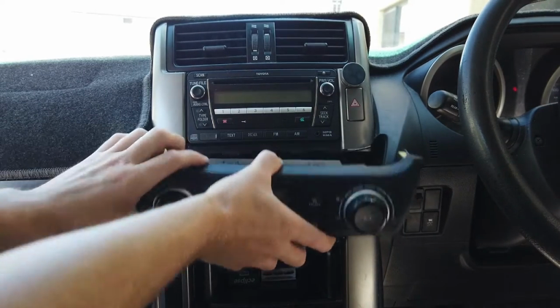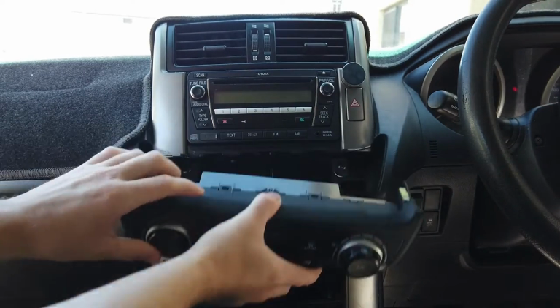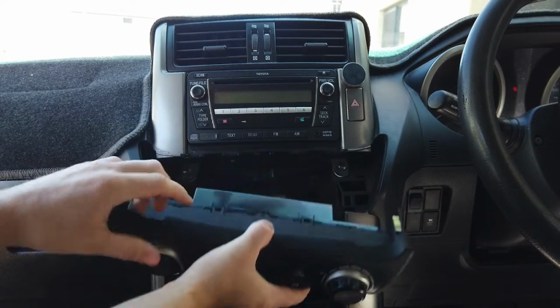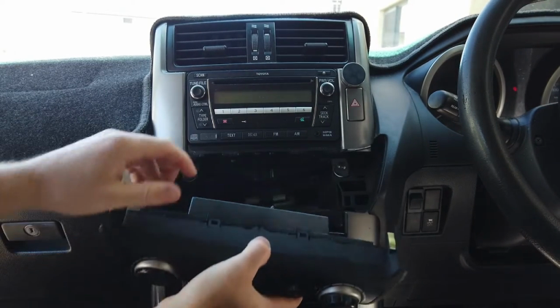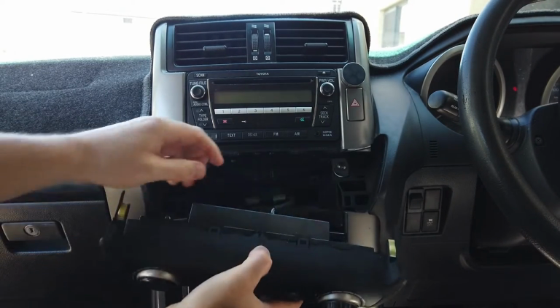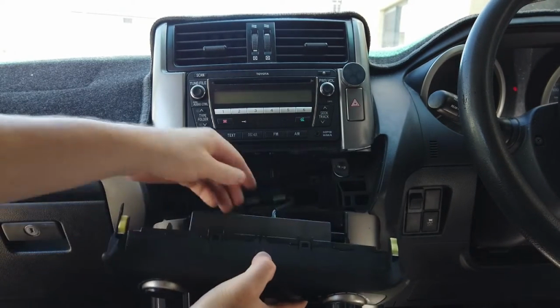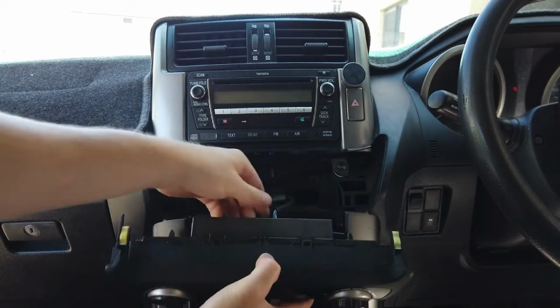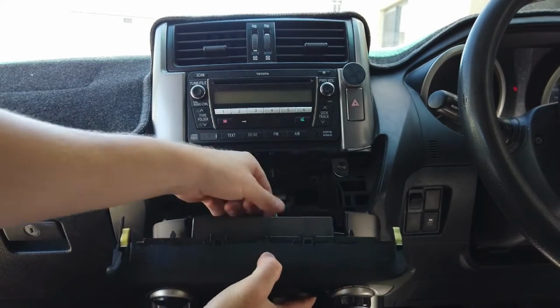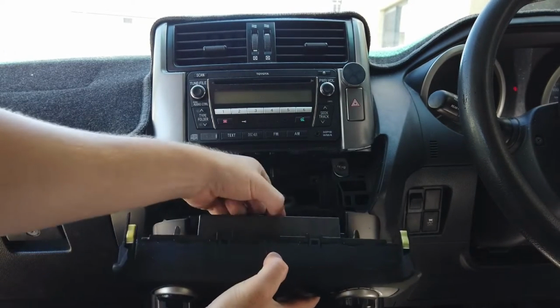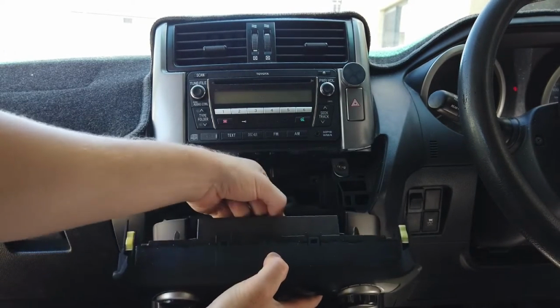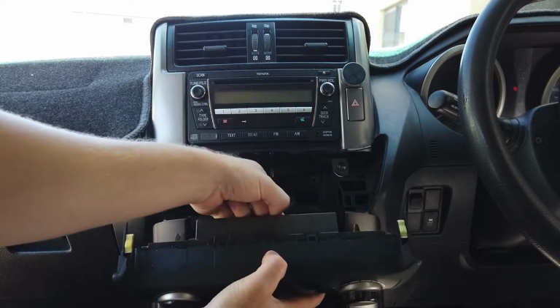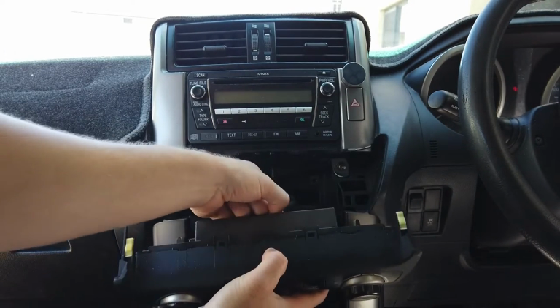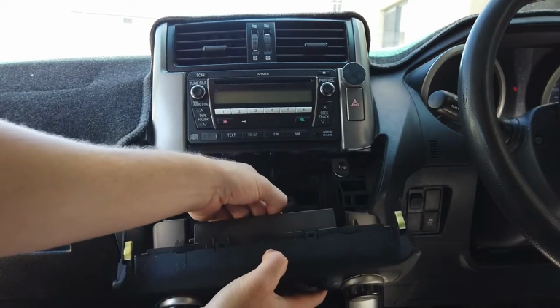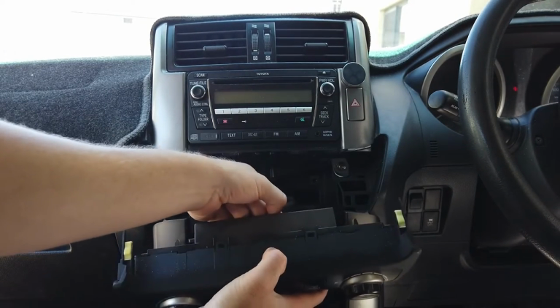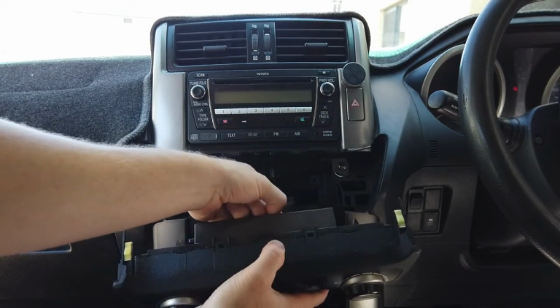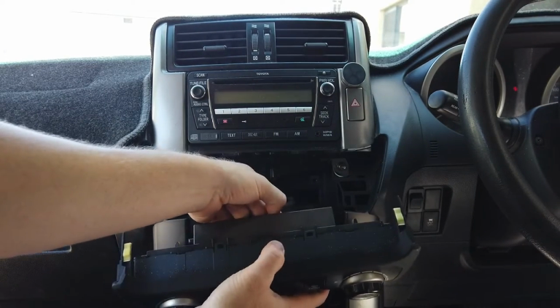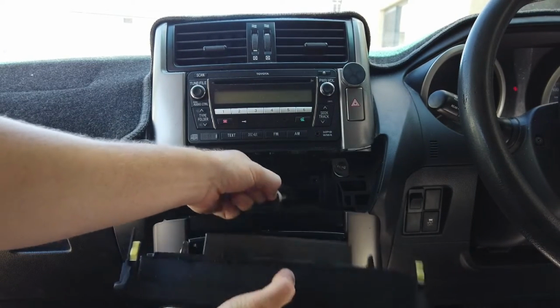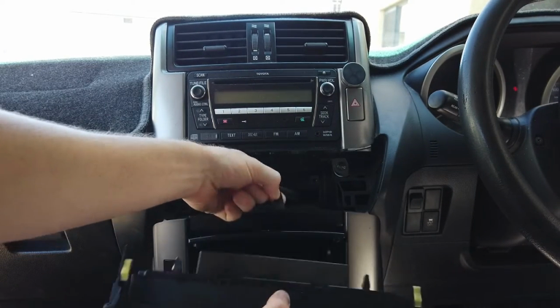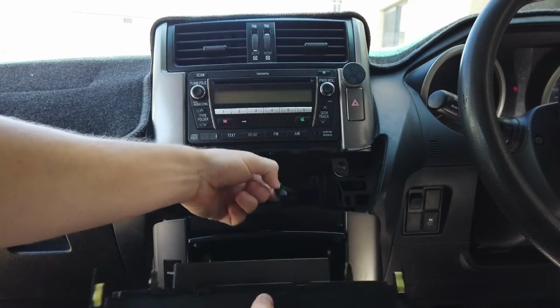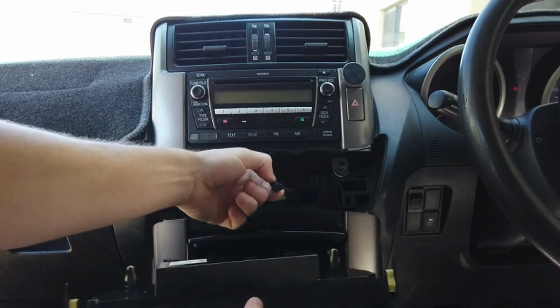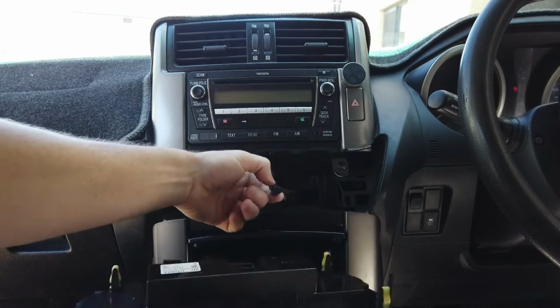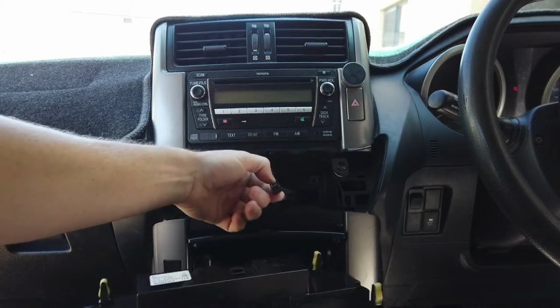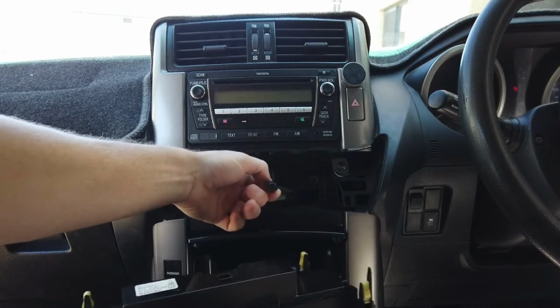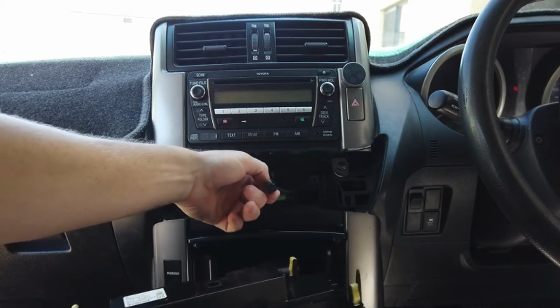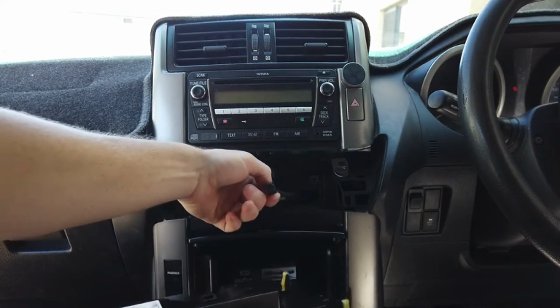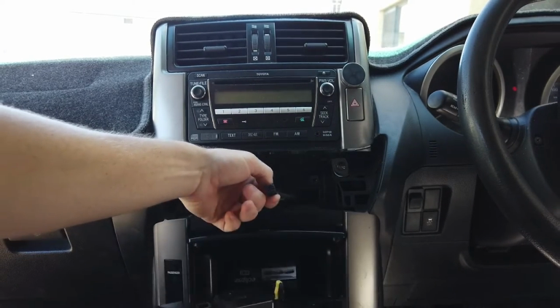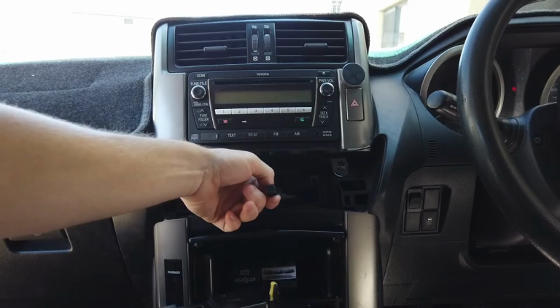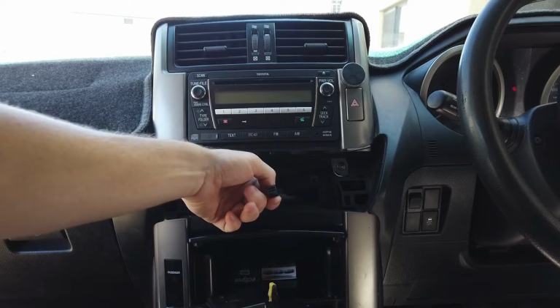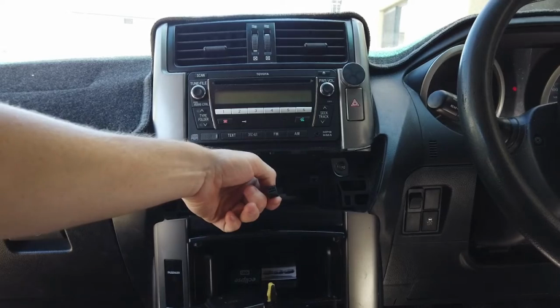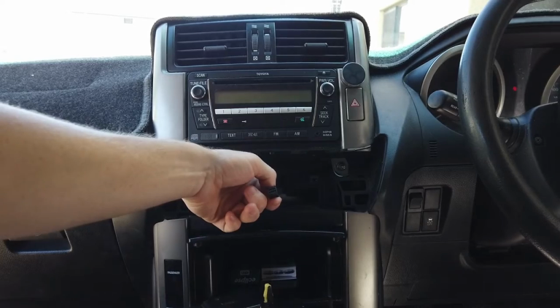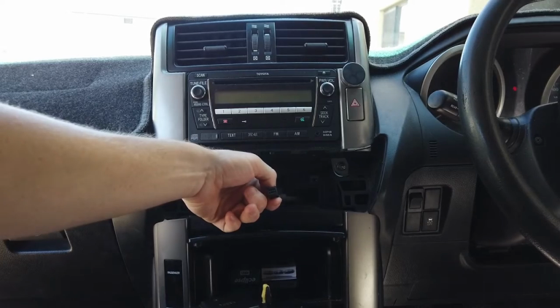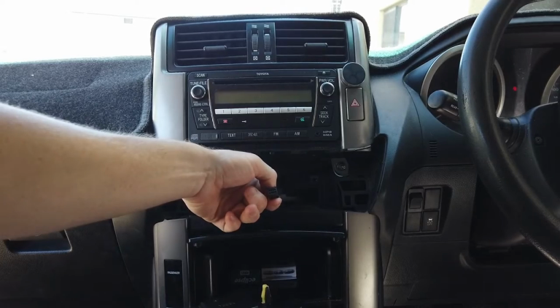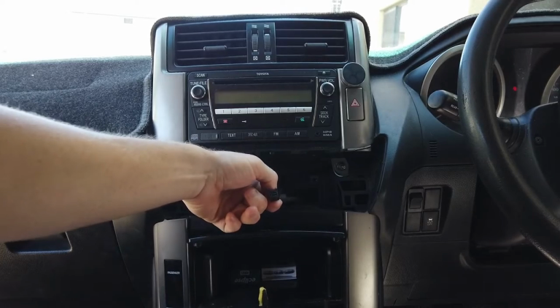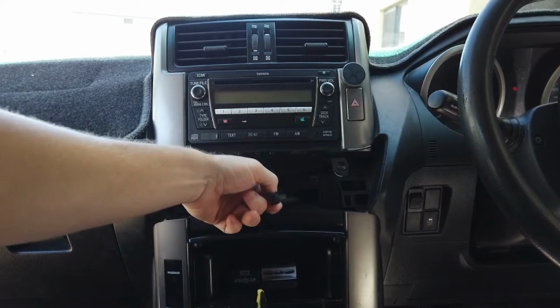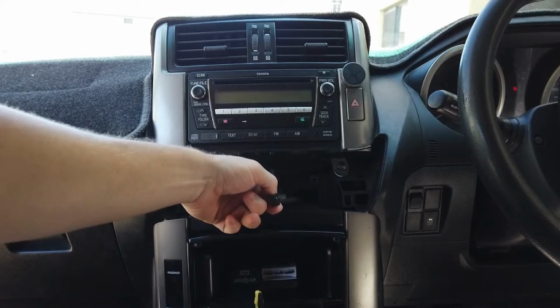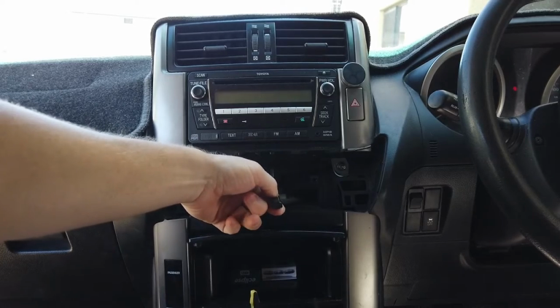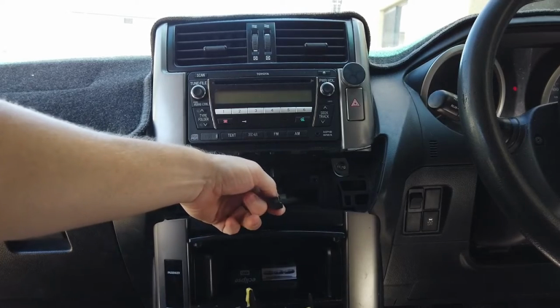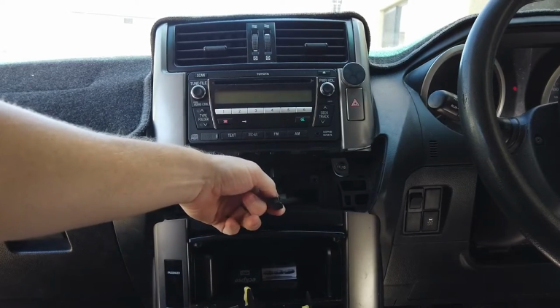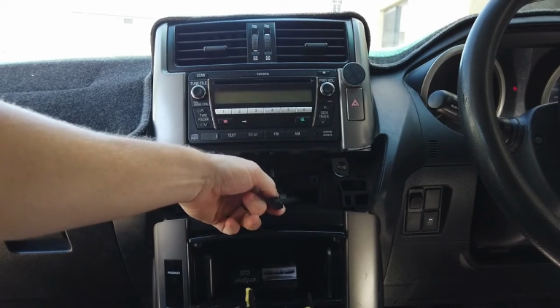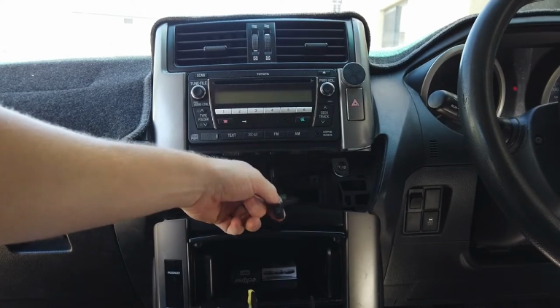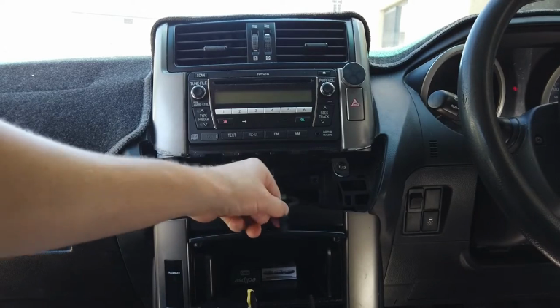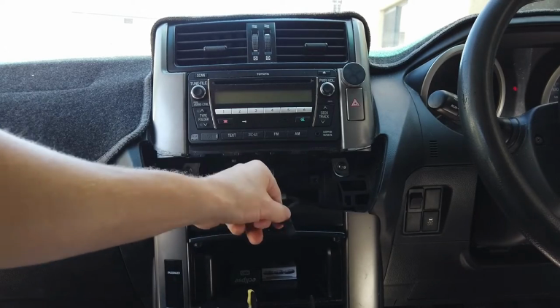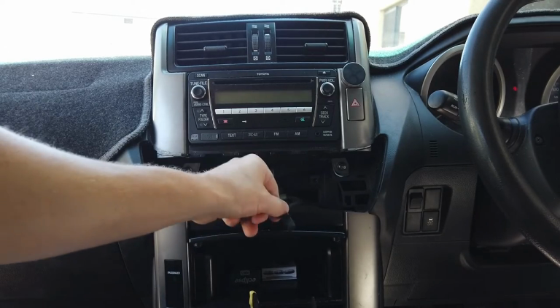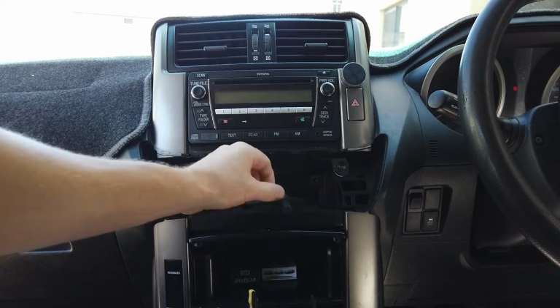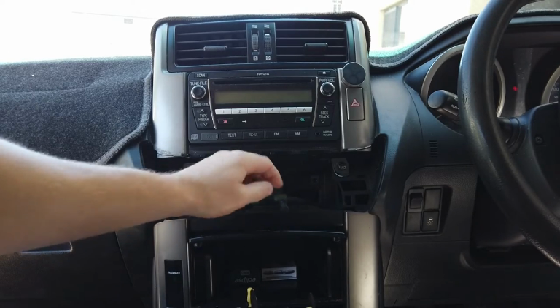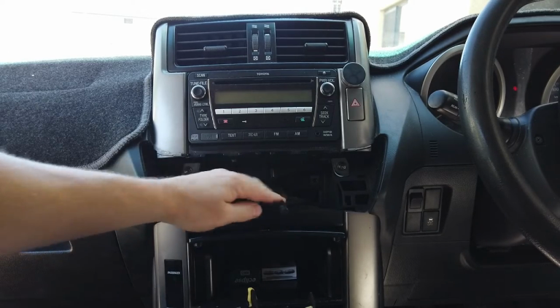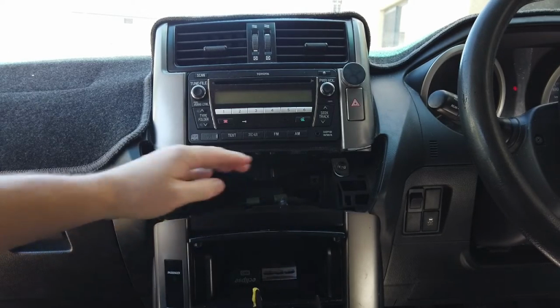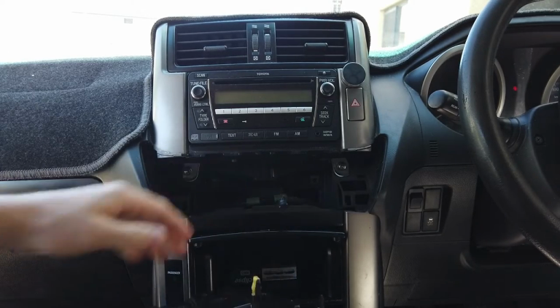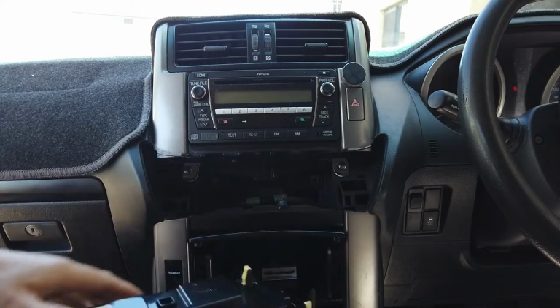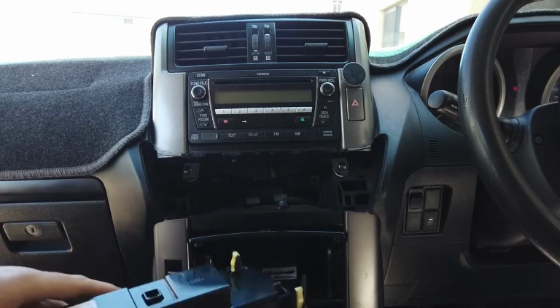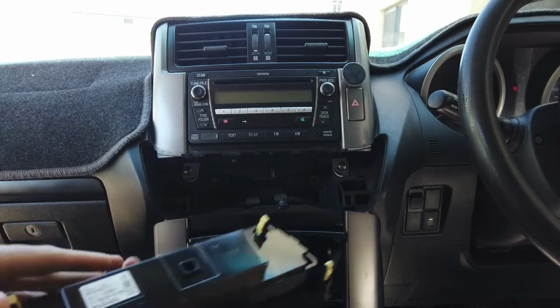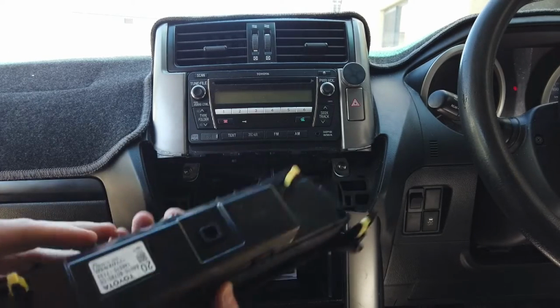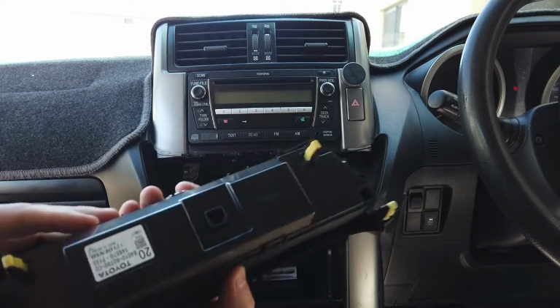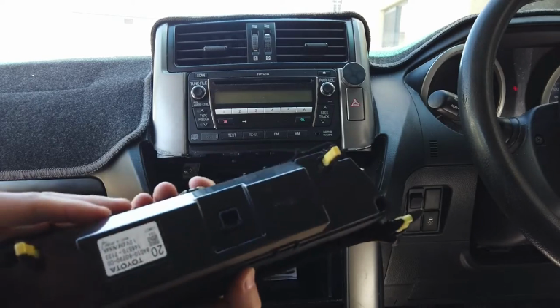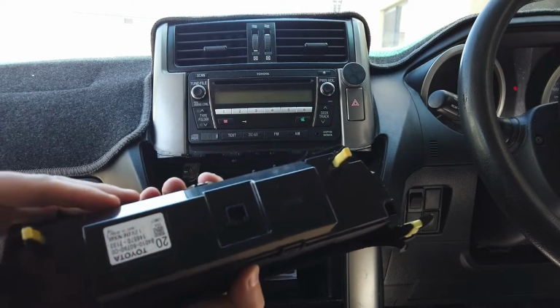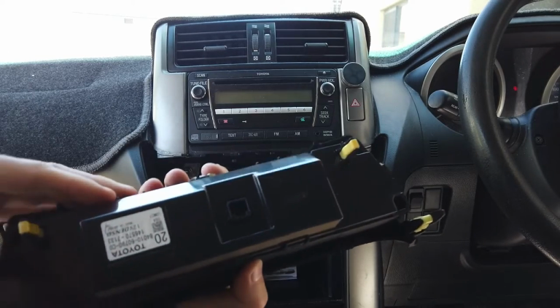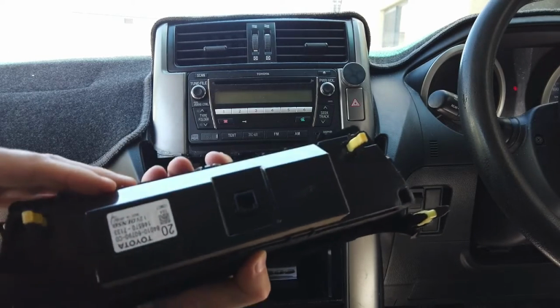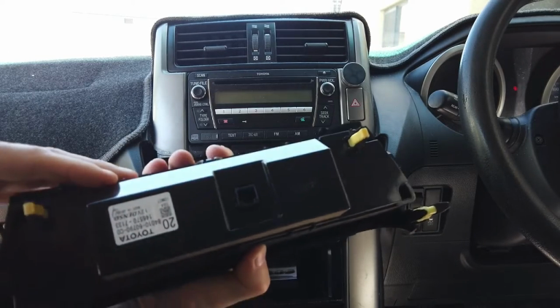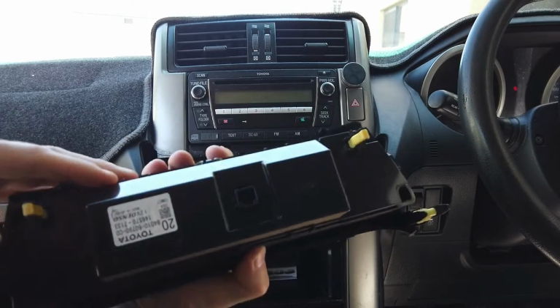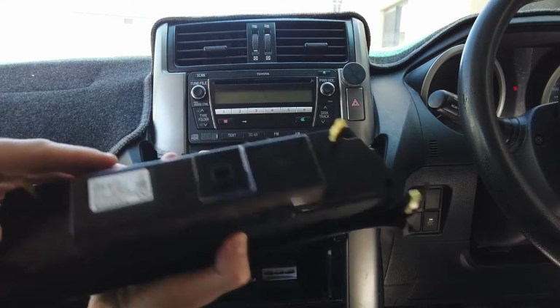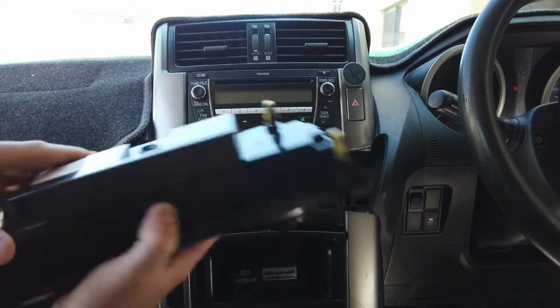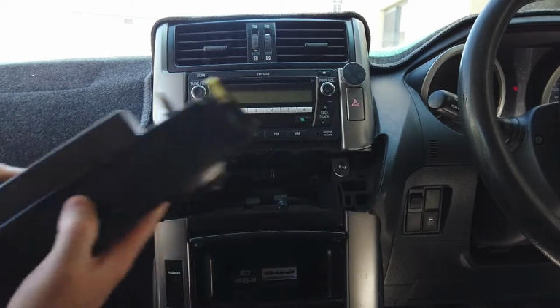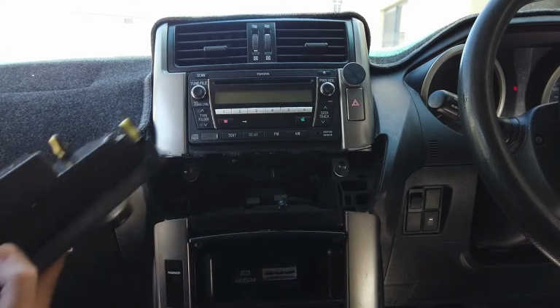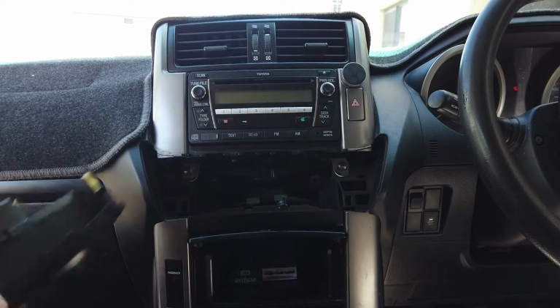The aircon module is going to pull out - unplug it. That's a six-pin black plug, so that's for the aircon module.